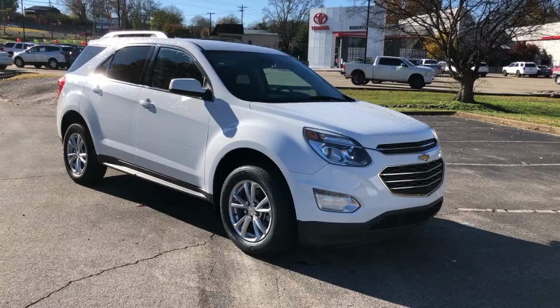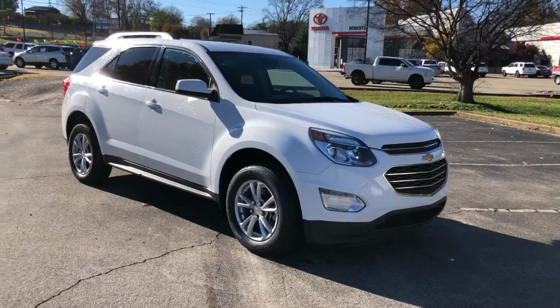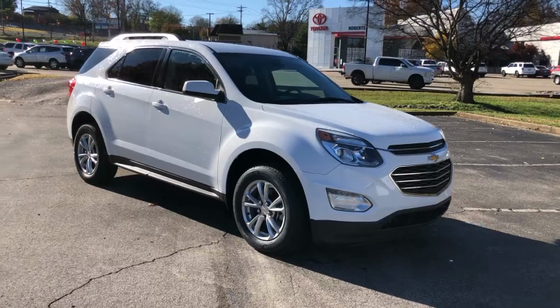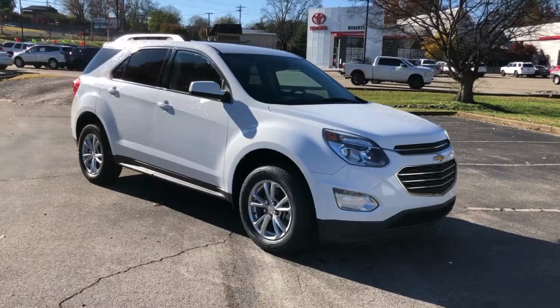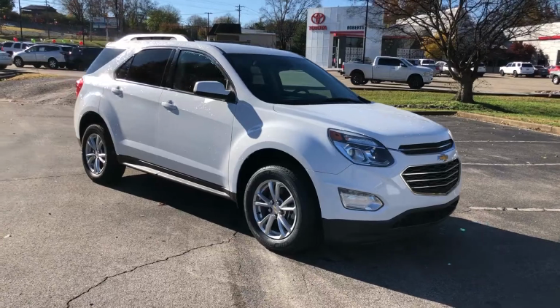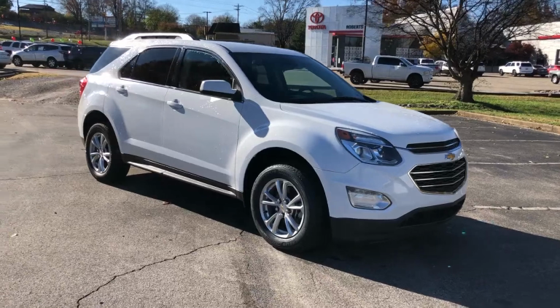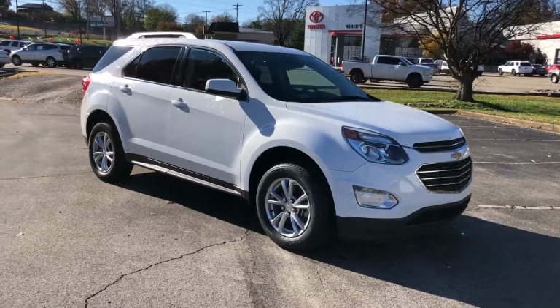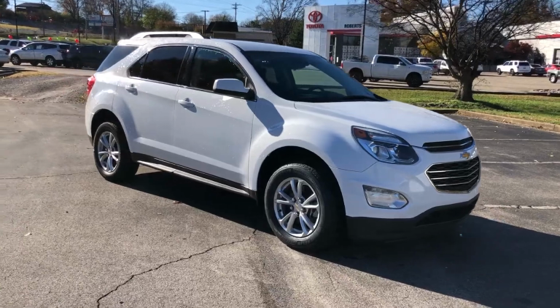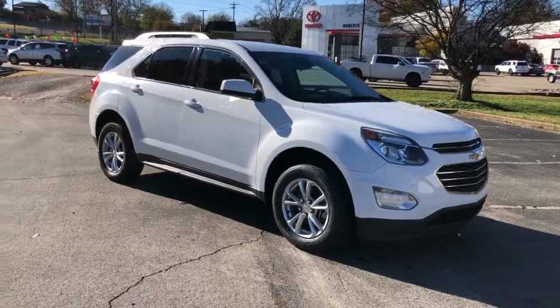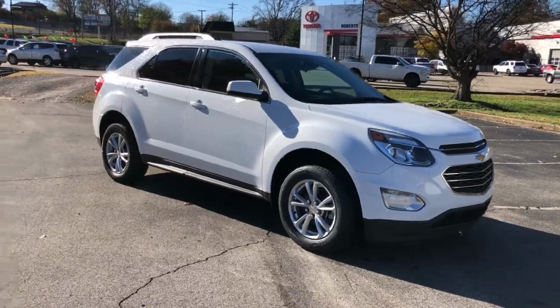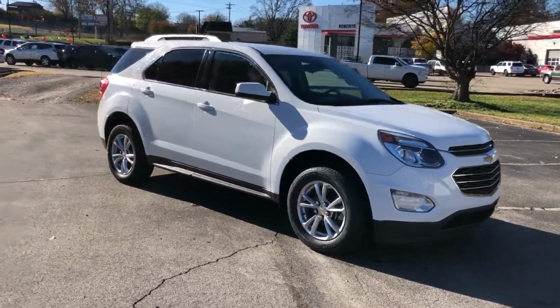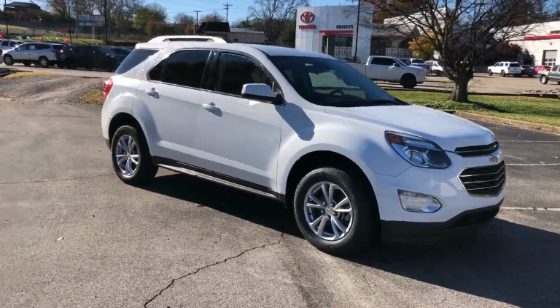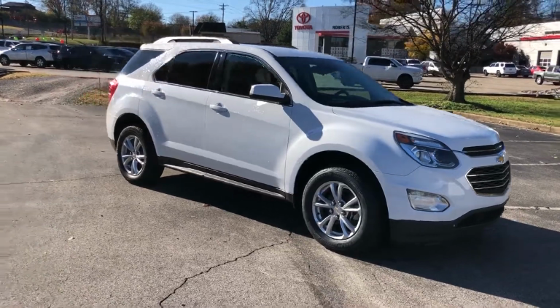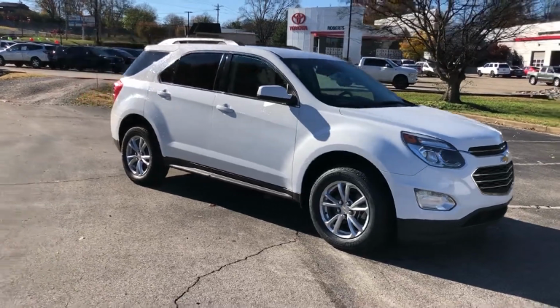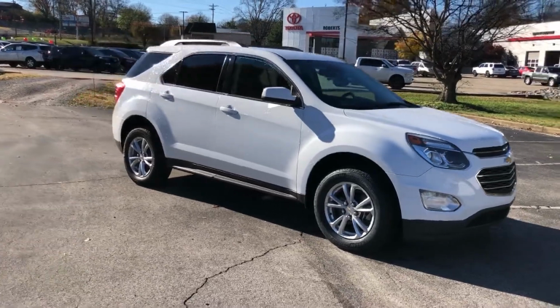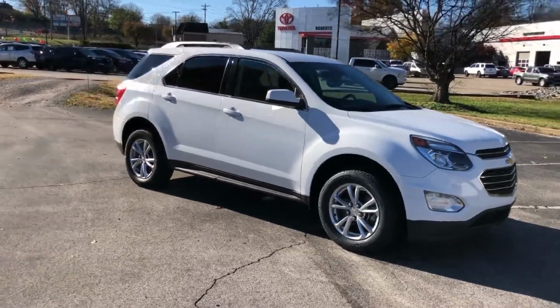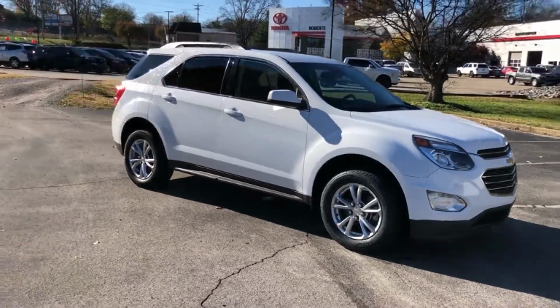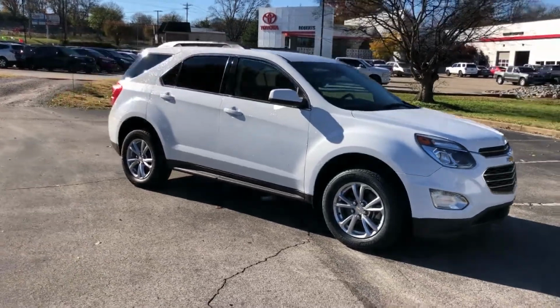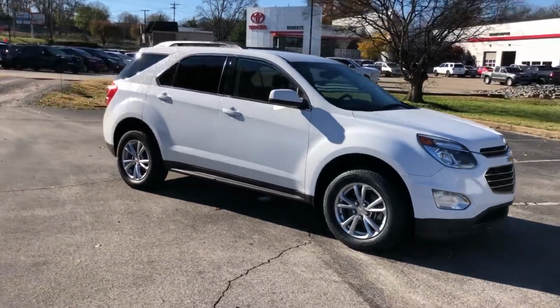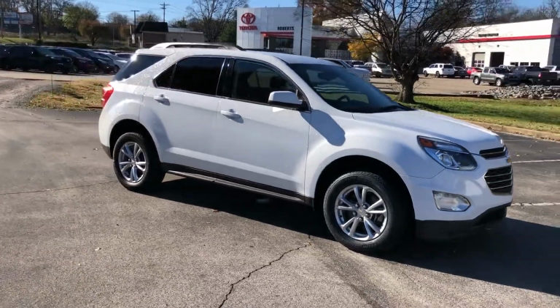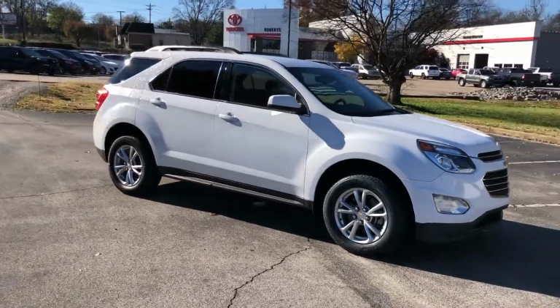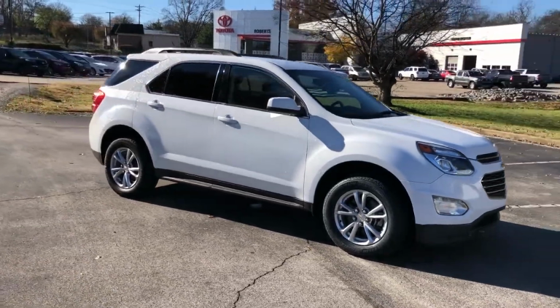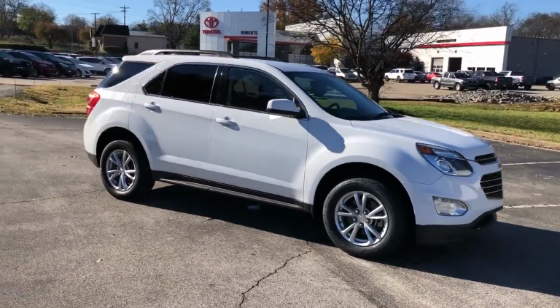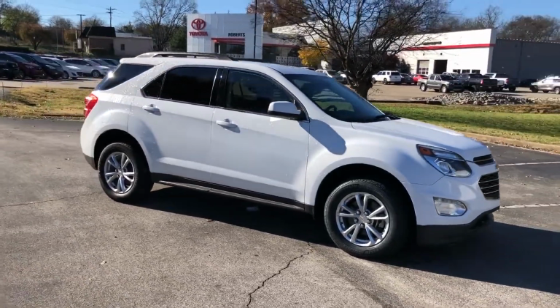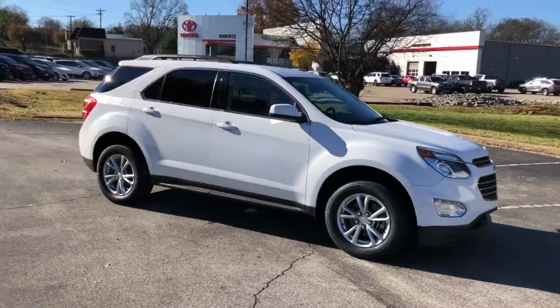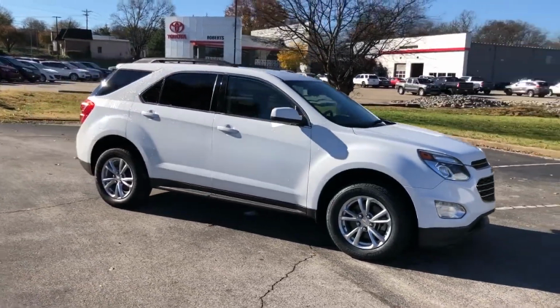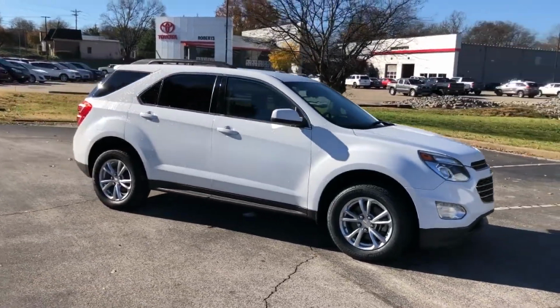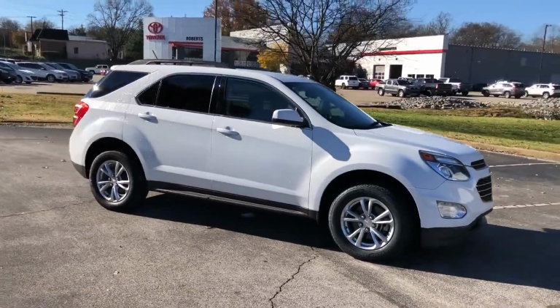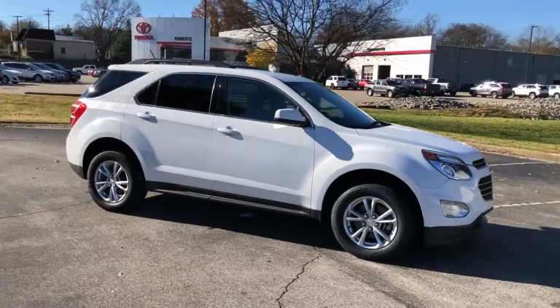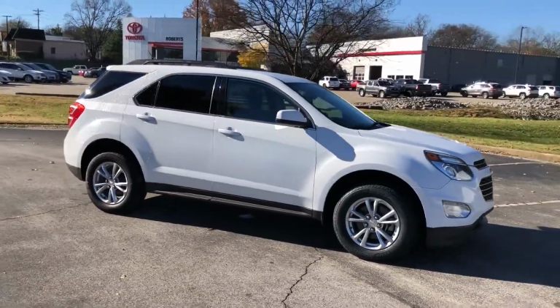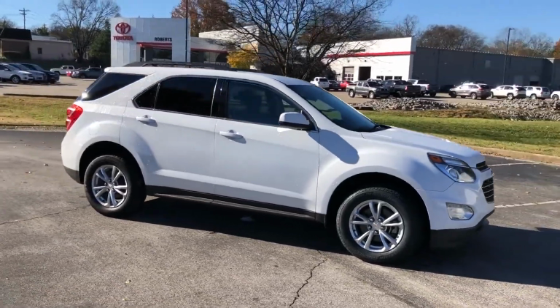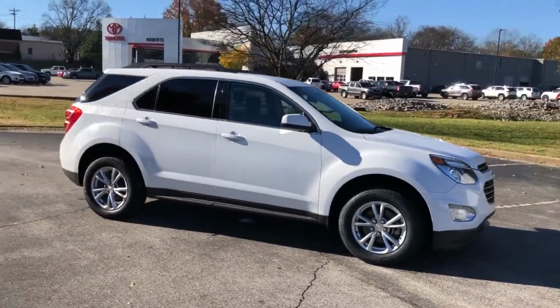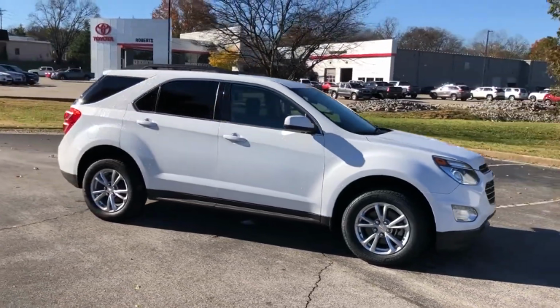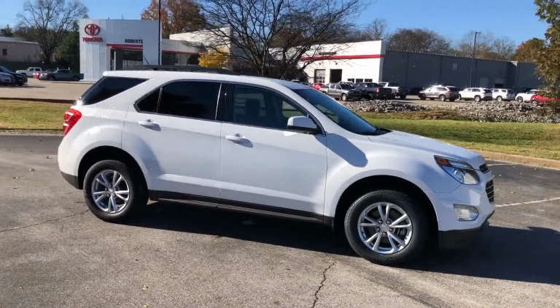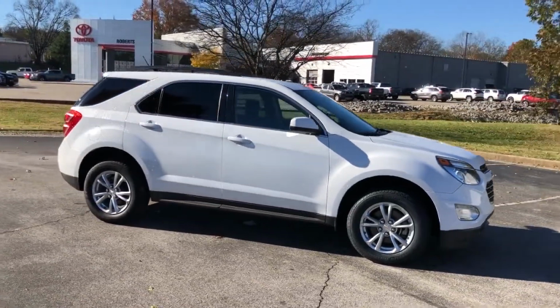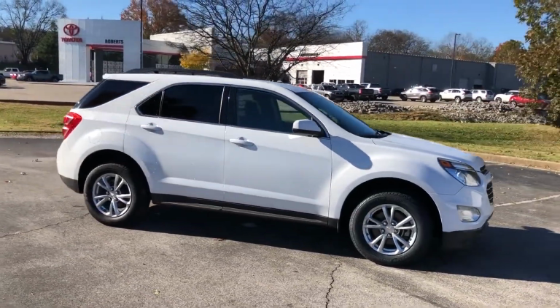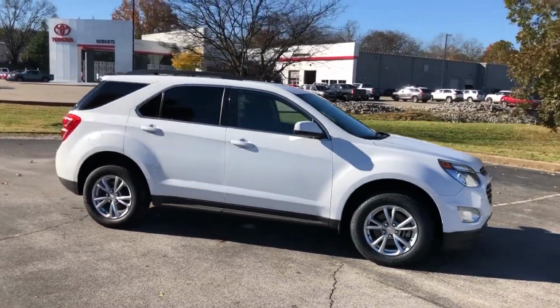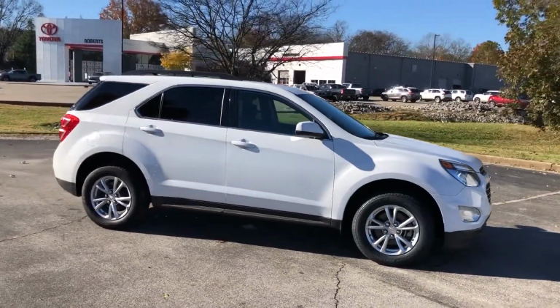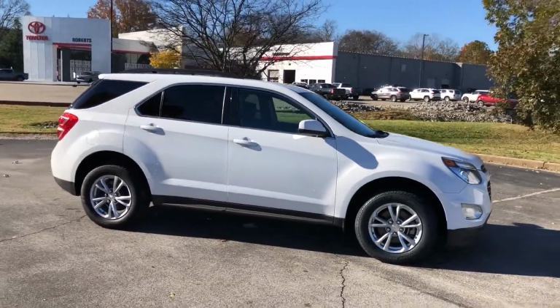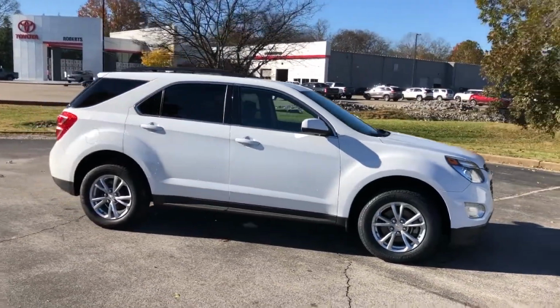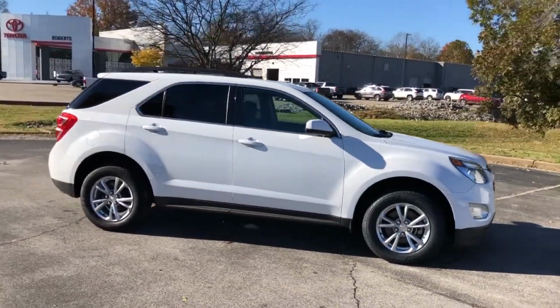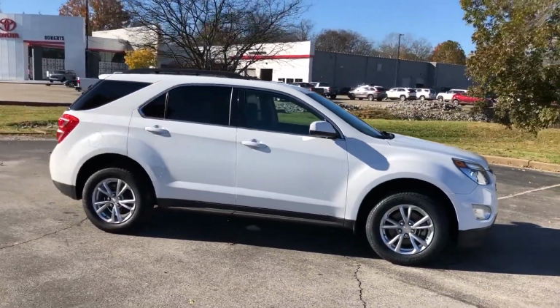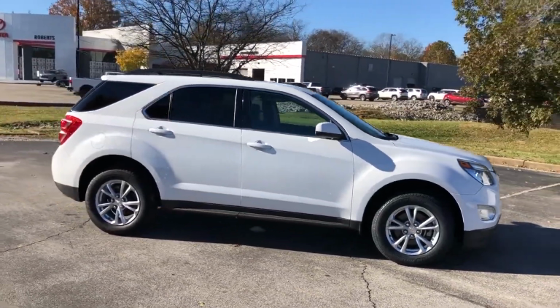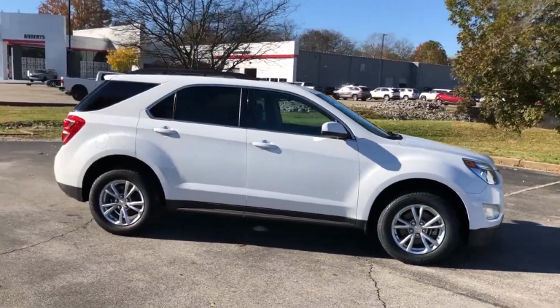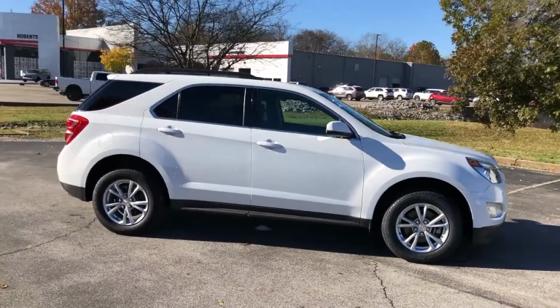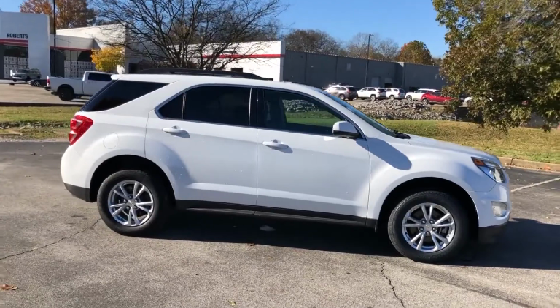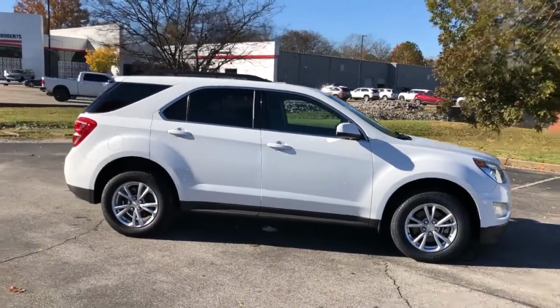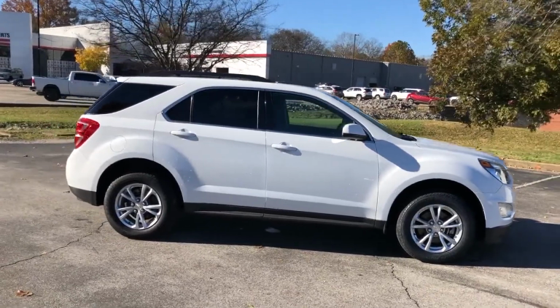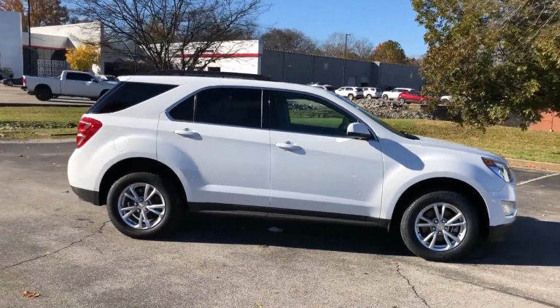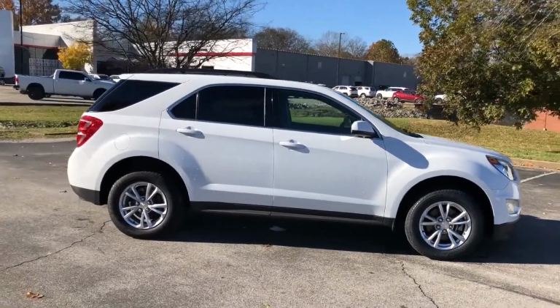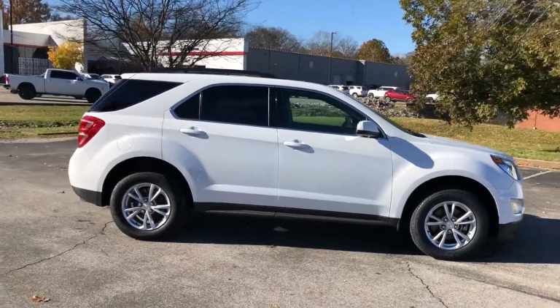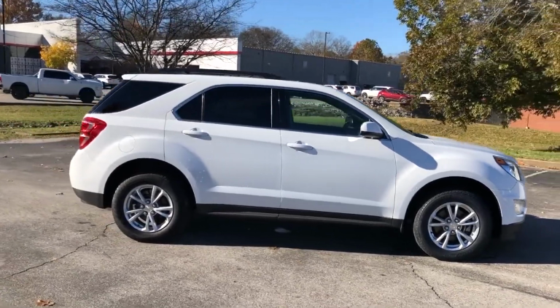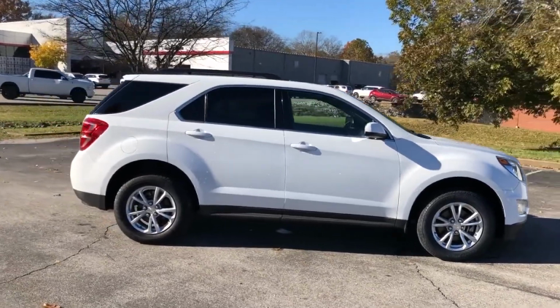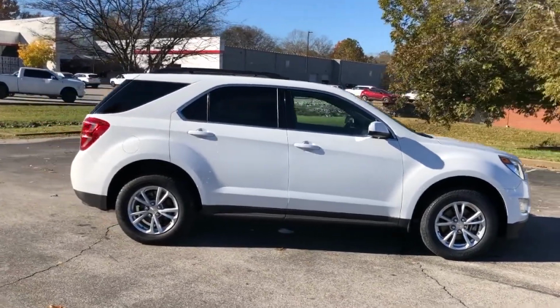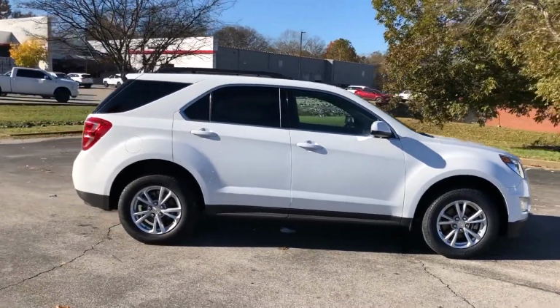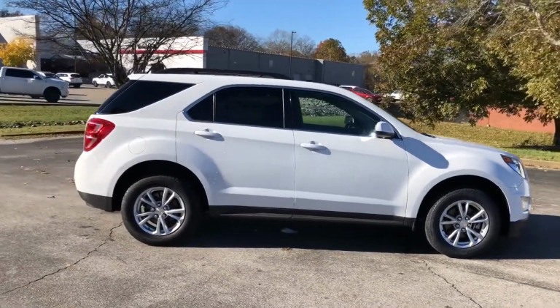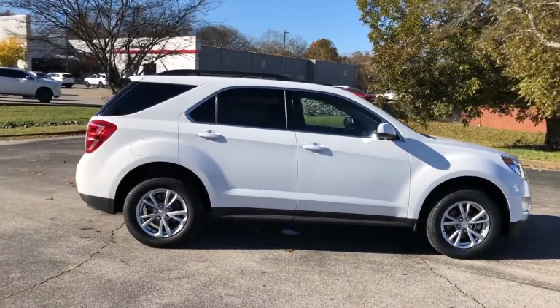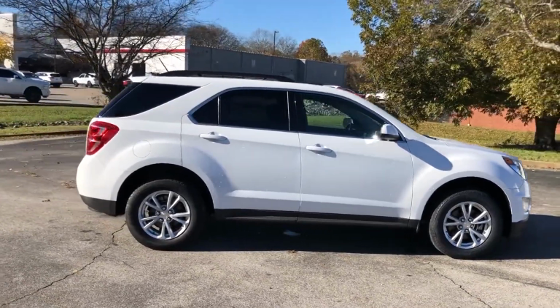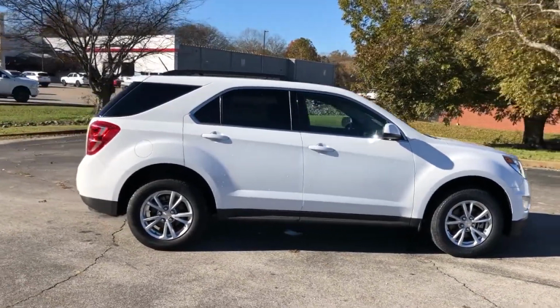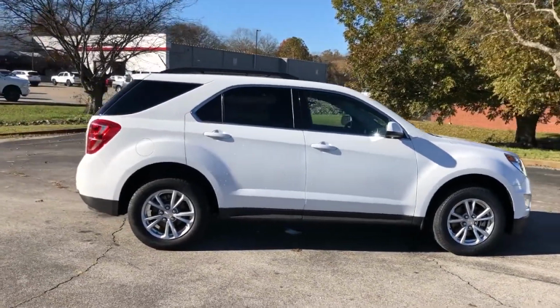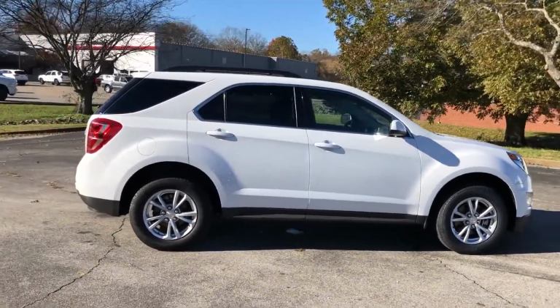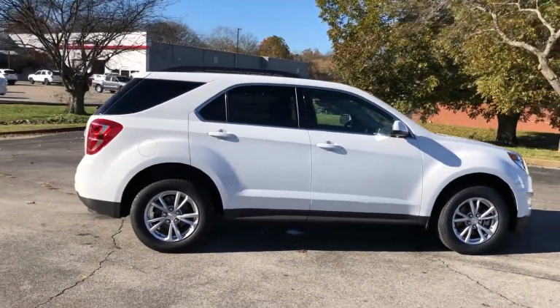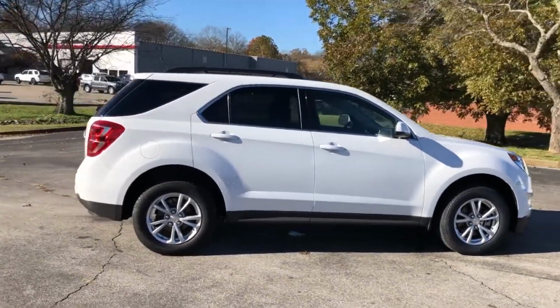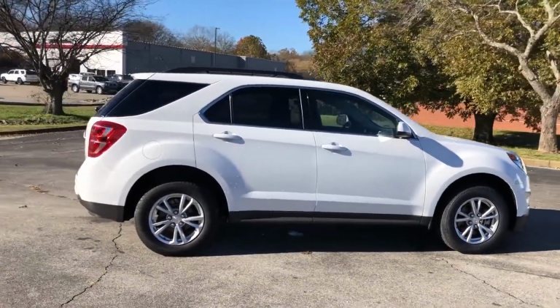2017 Chevrolet Equinox. This SUV offers space as well as power and performance.